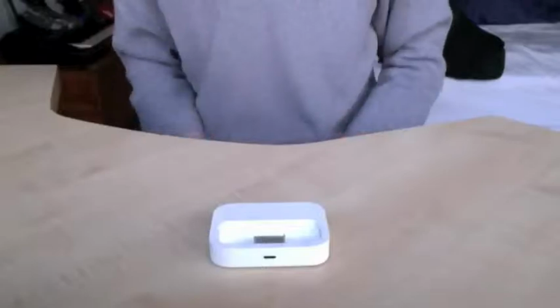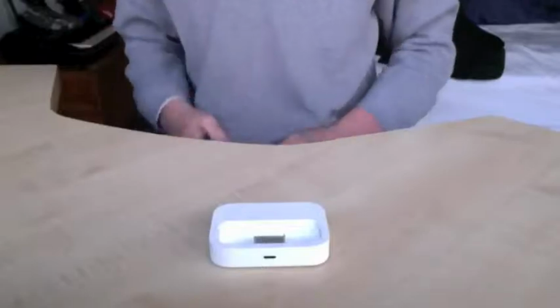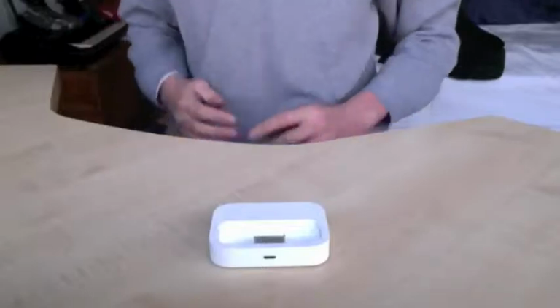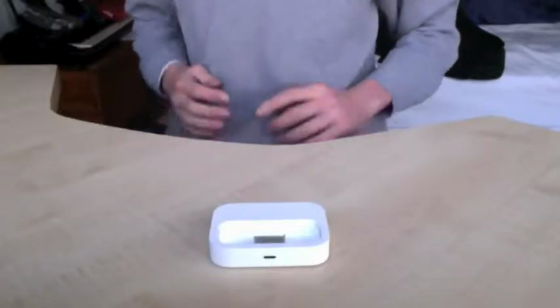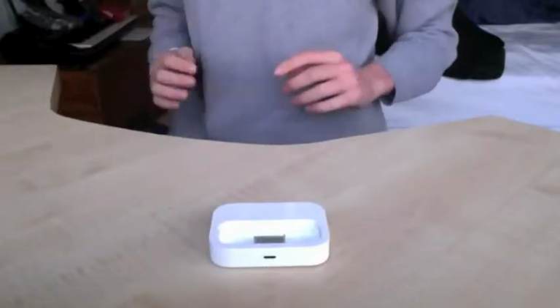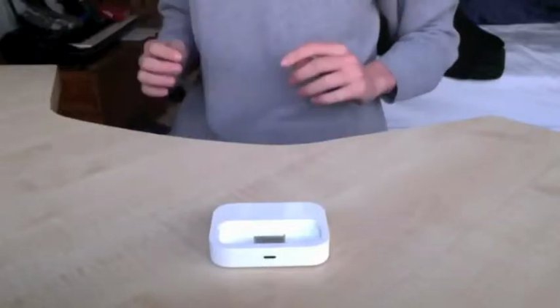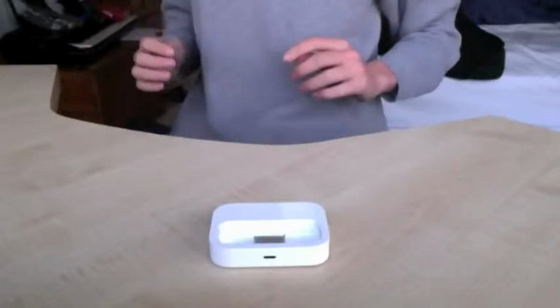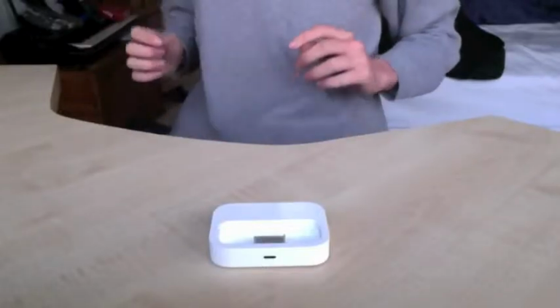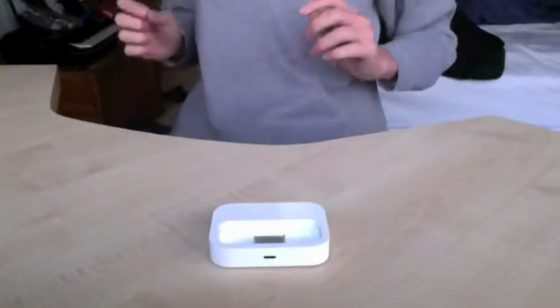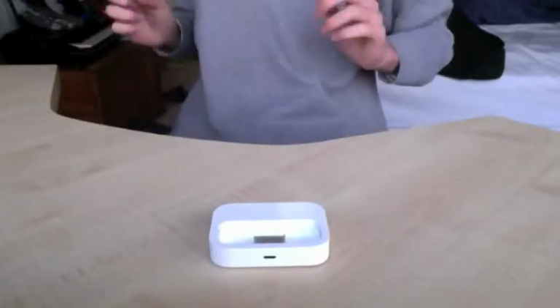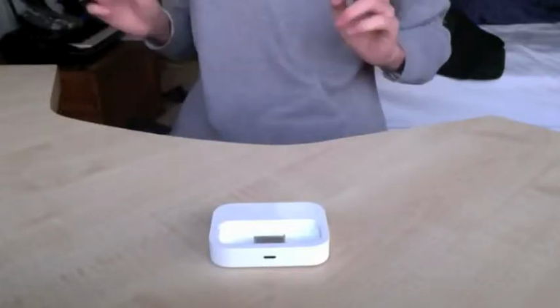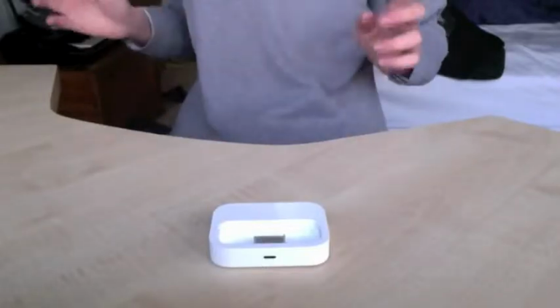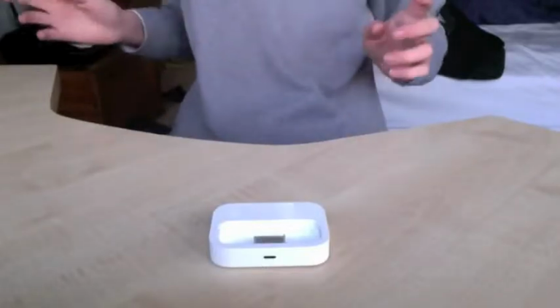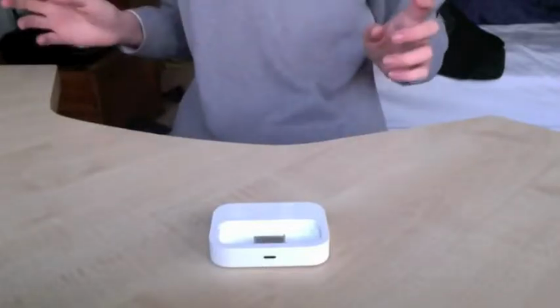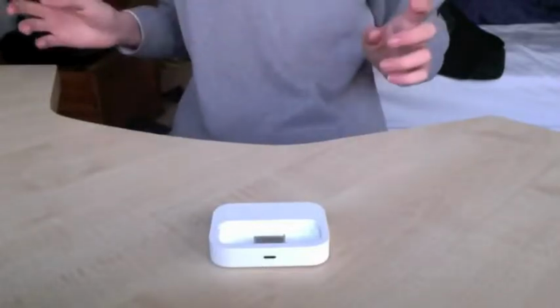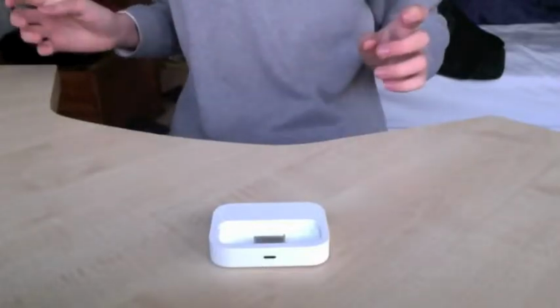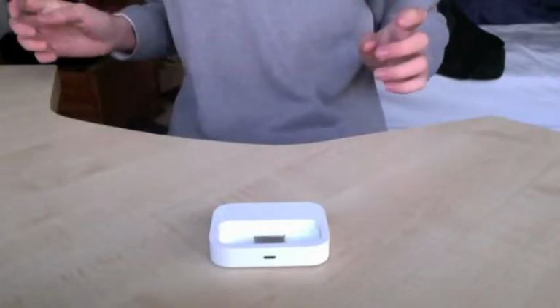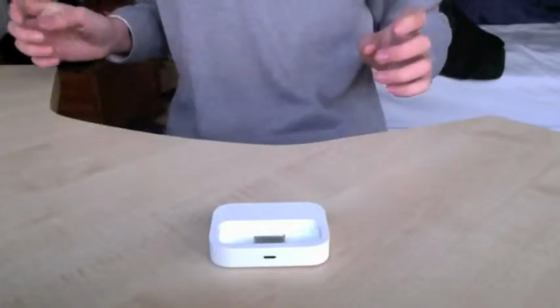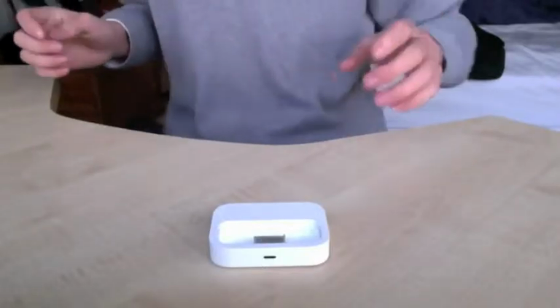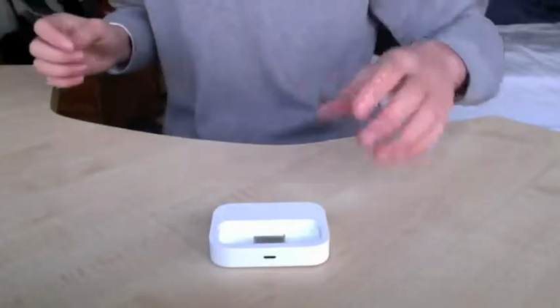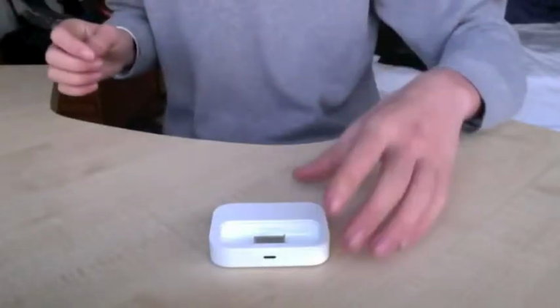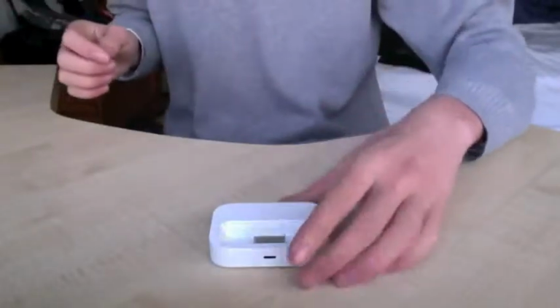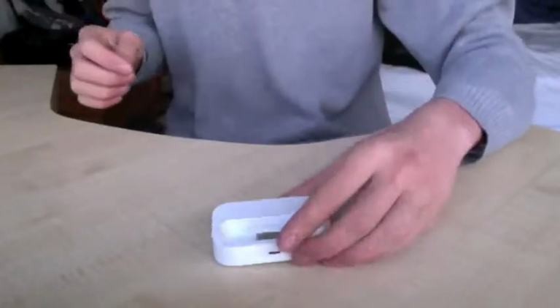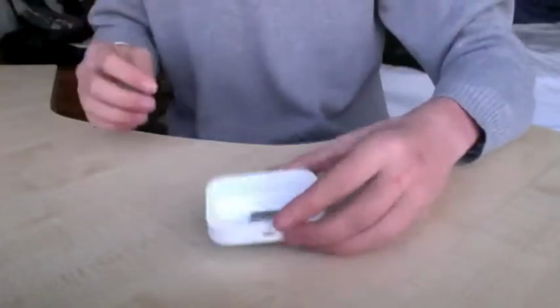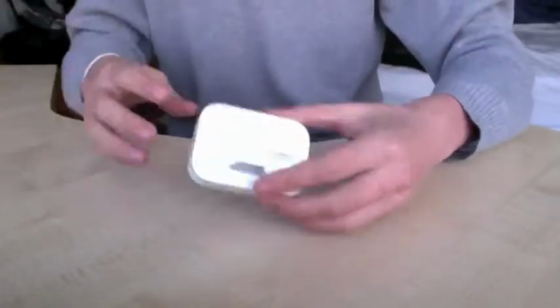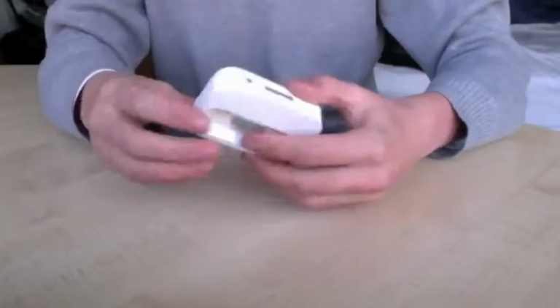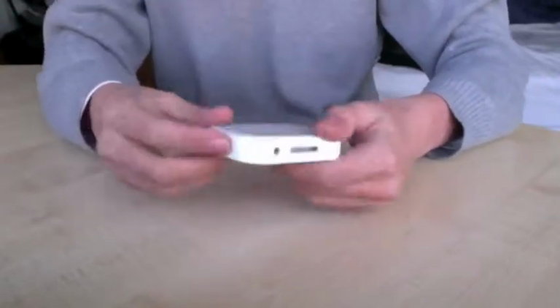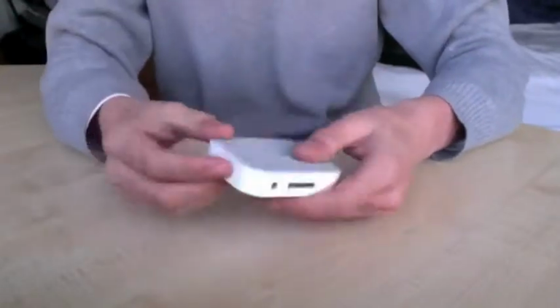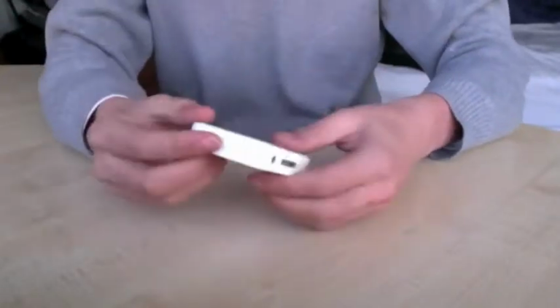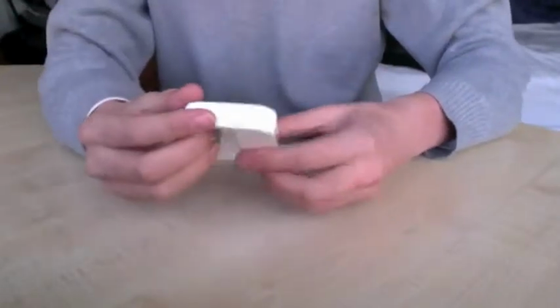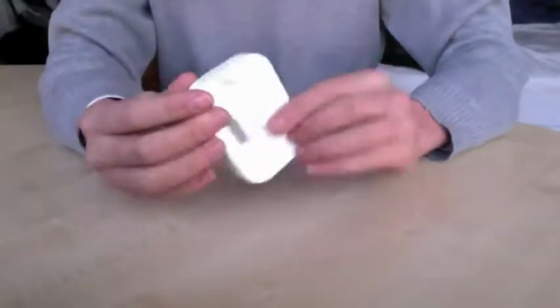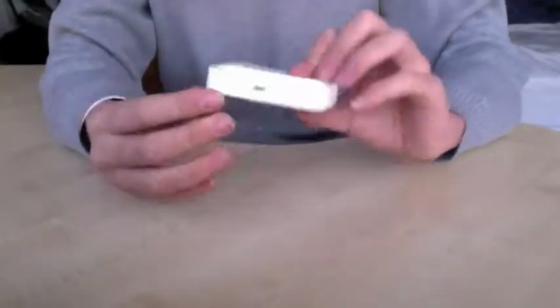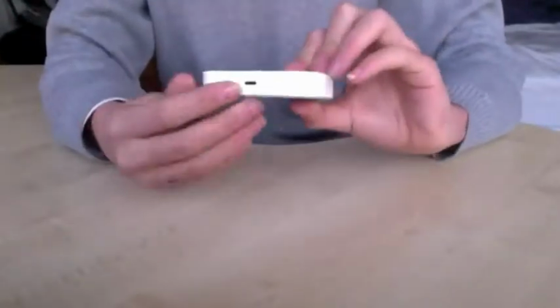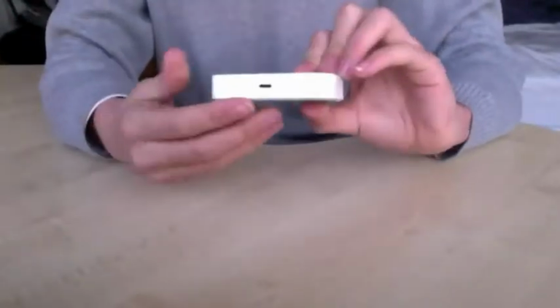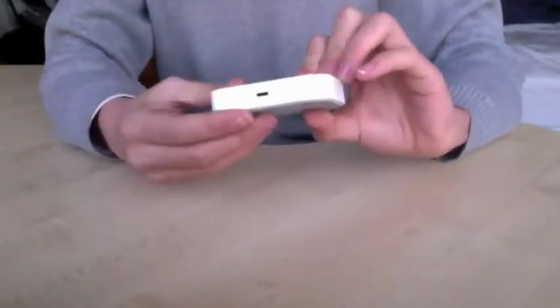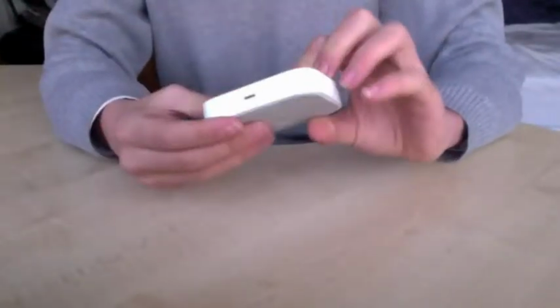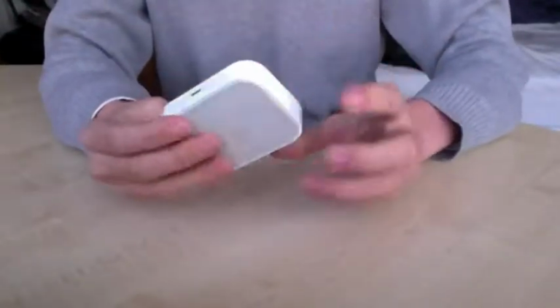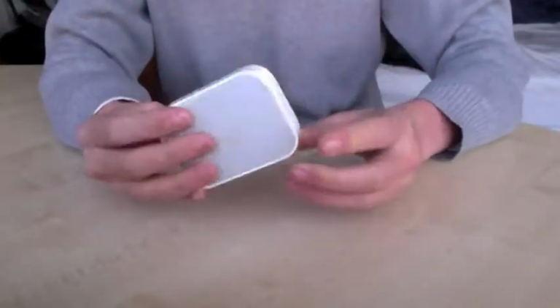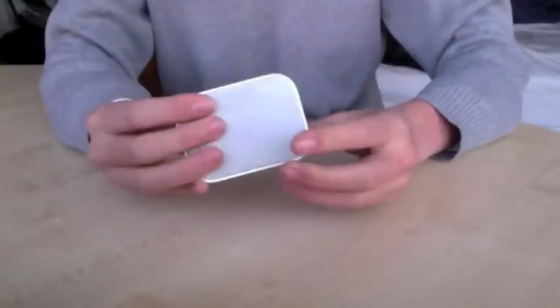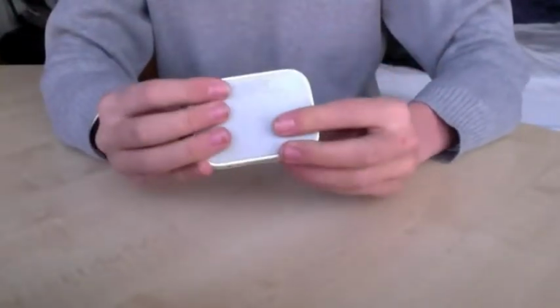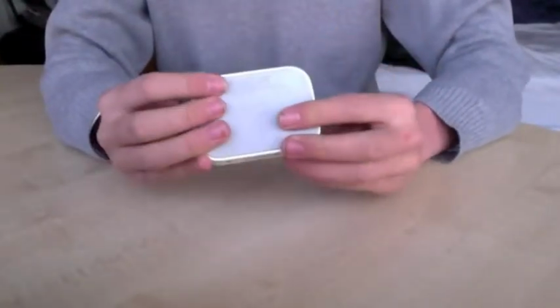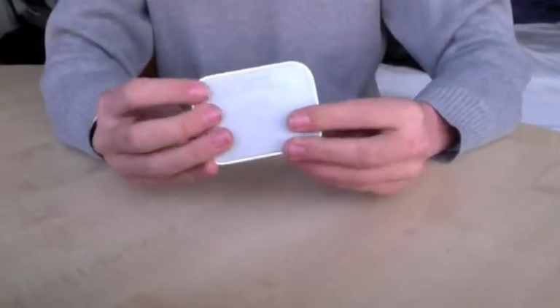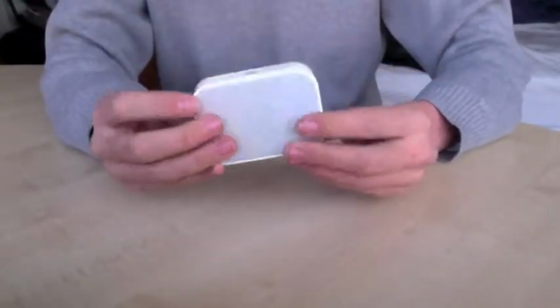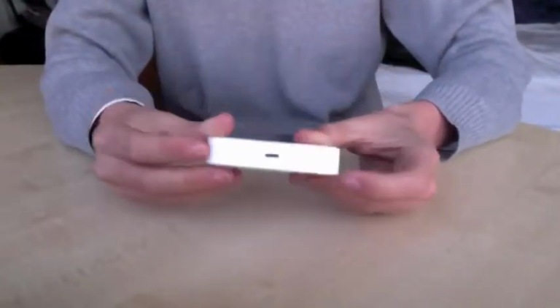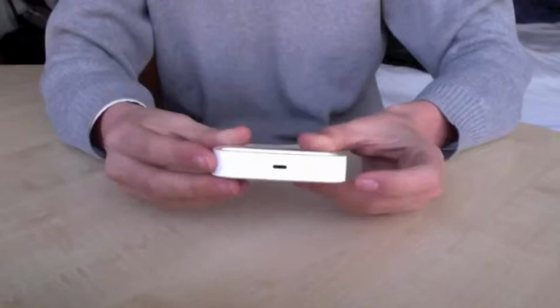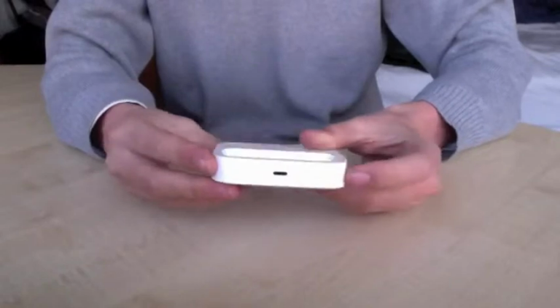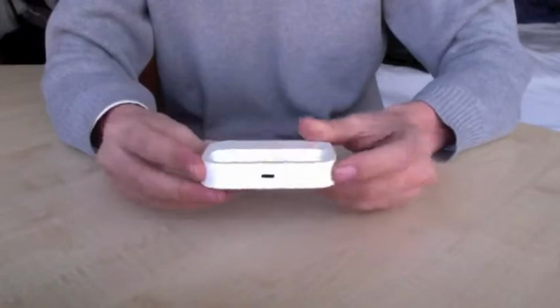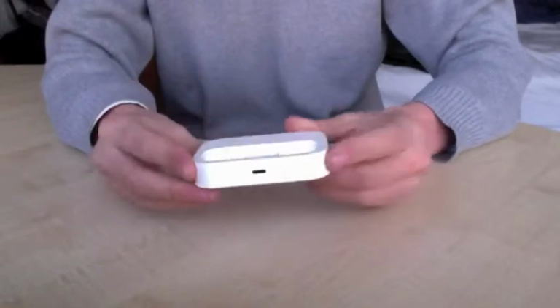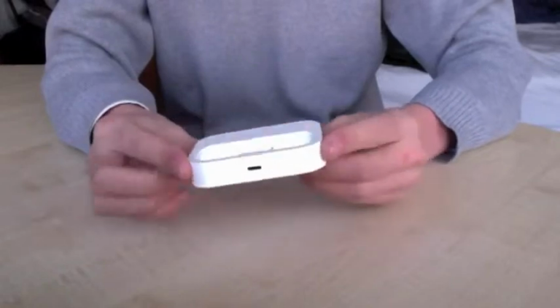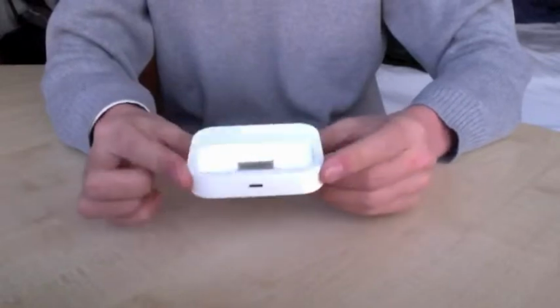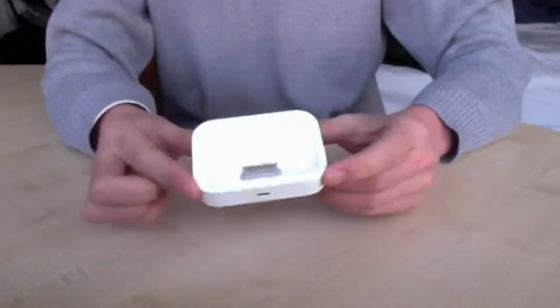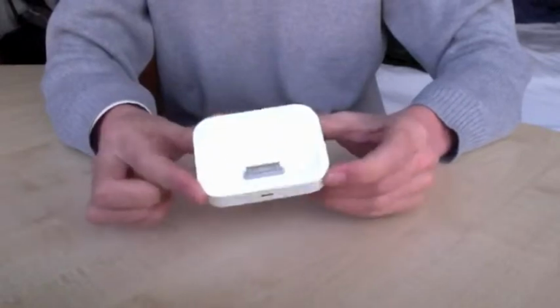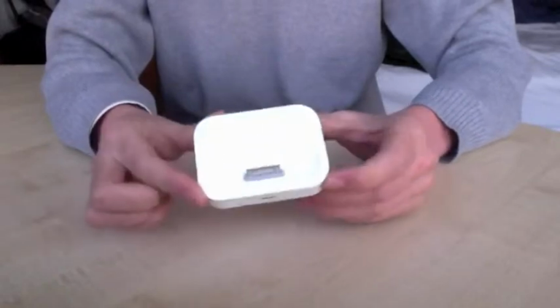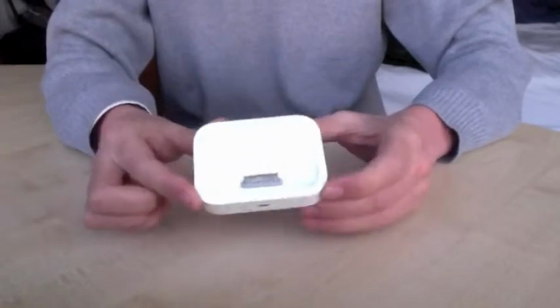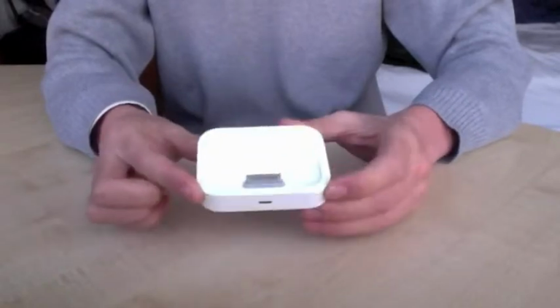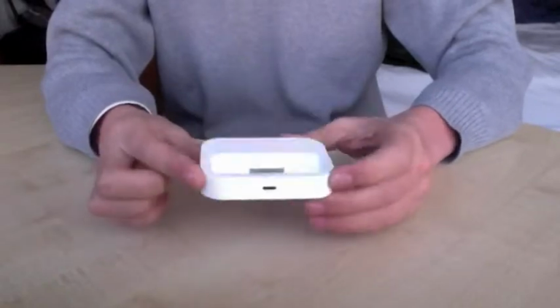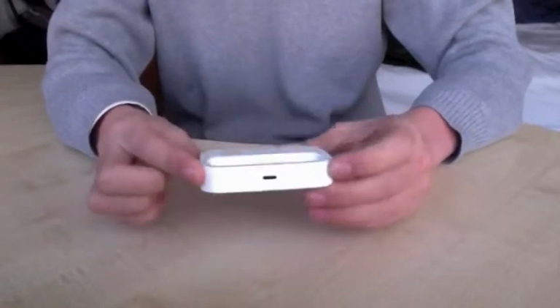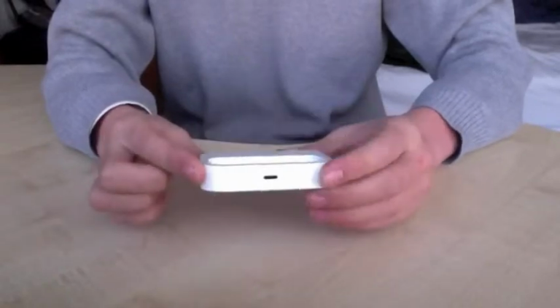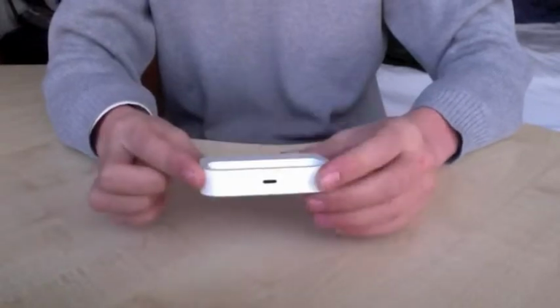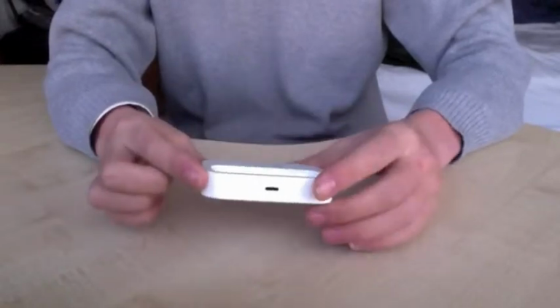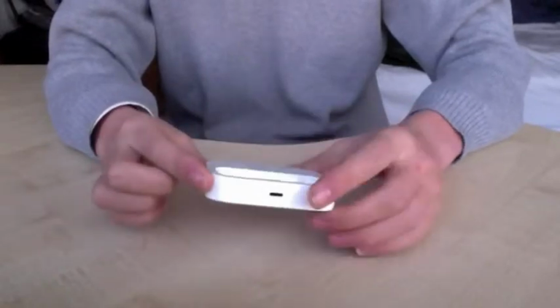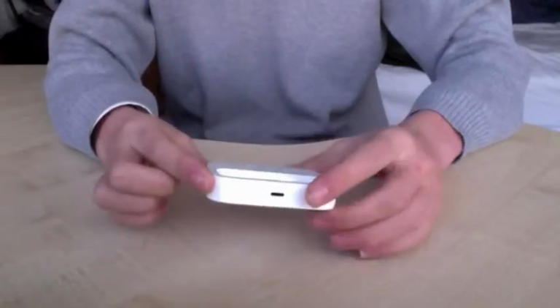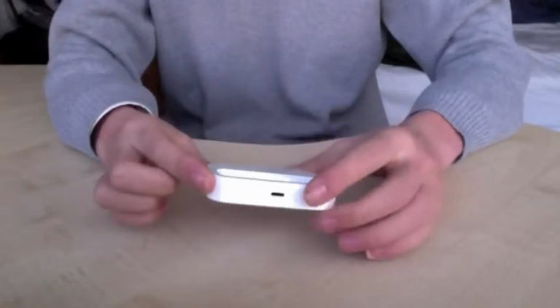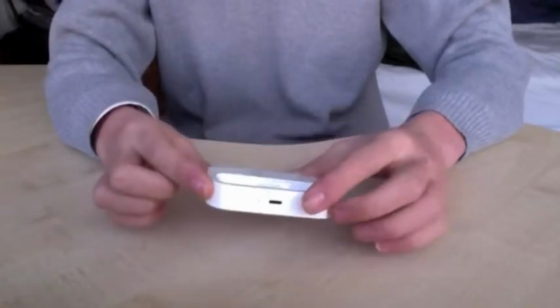Alright, hello. Today I'm going to show you how to take apart the Apple Universal Dock.